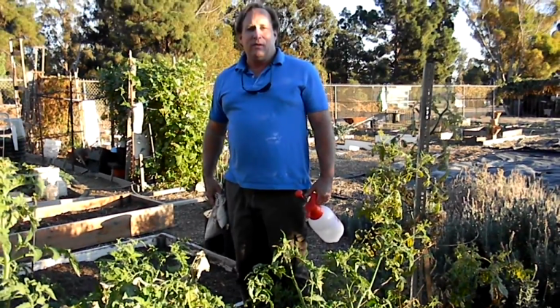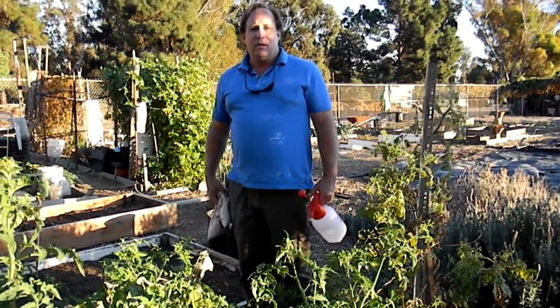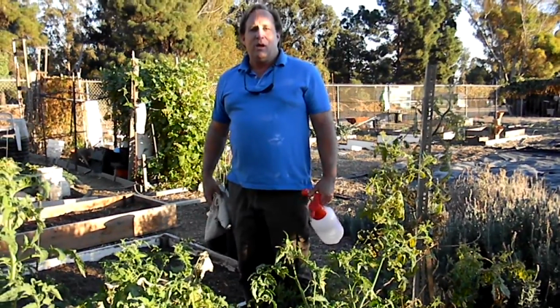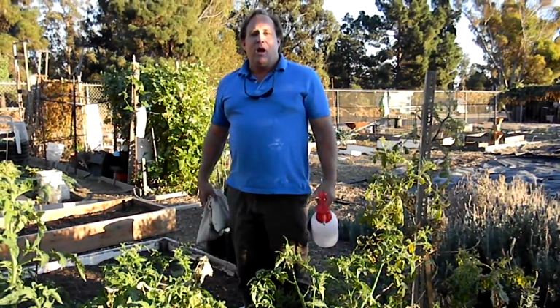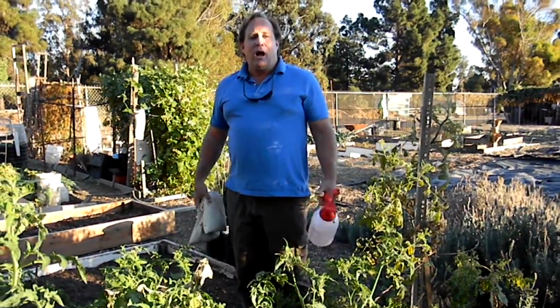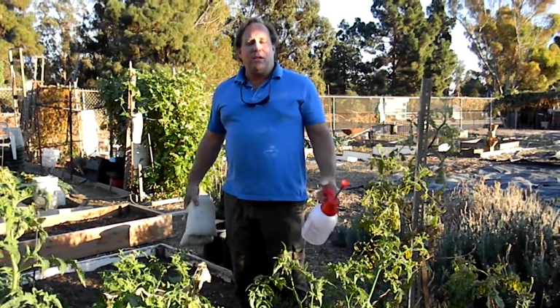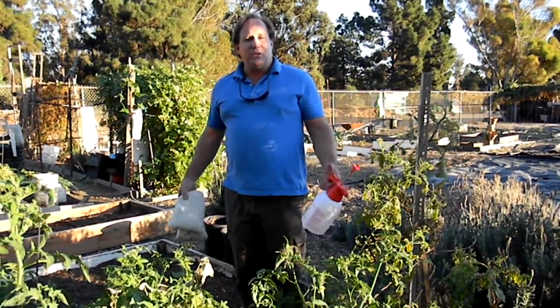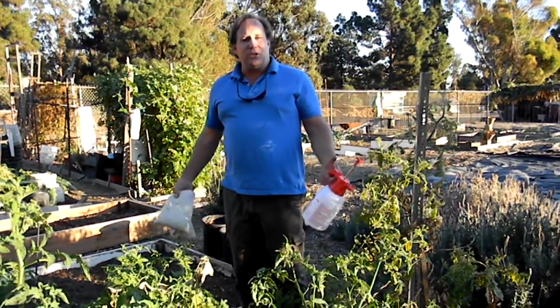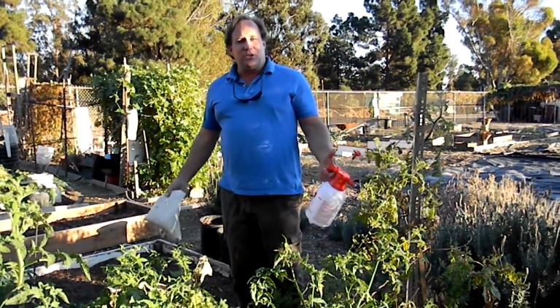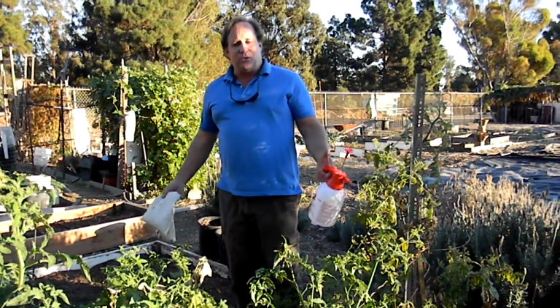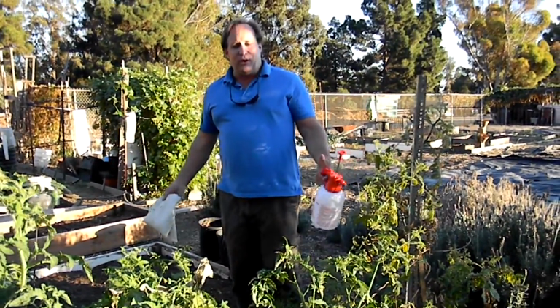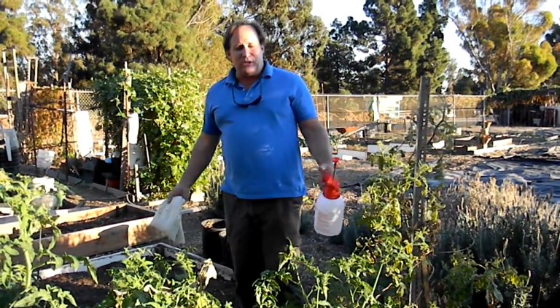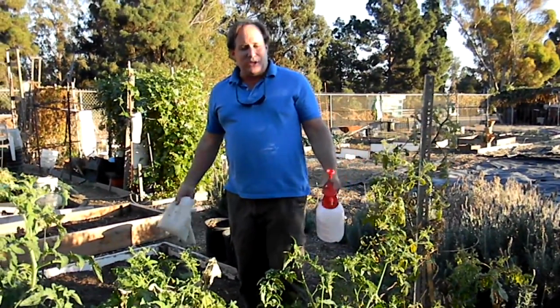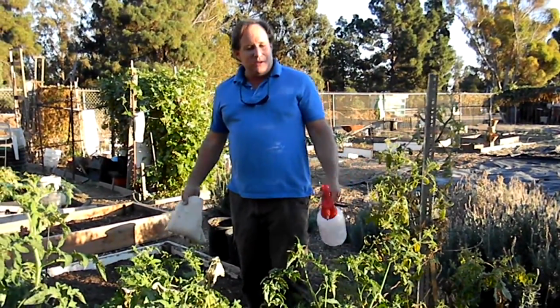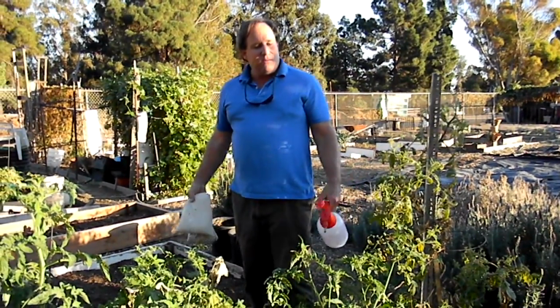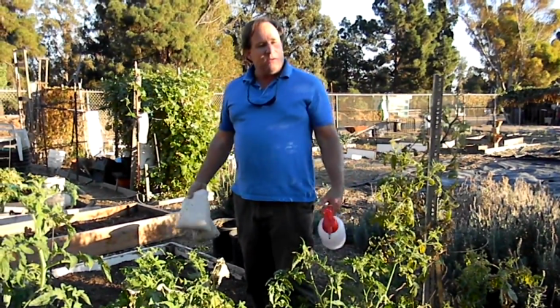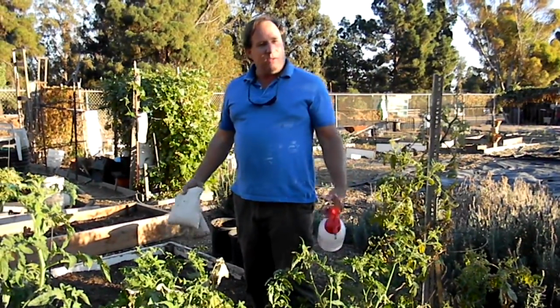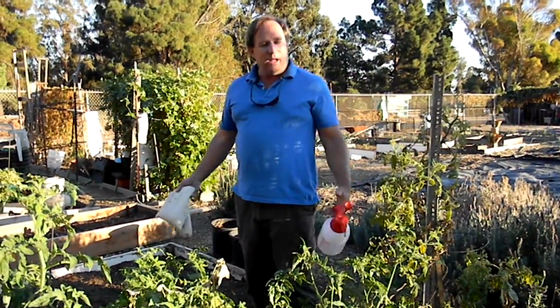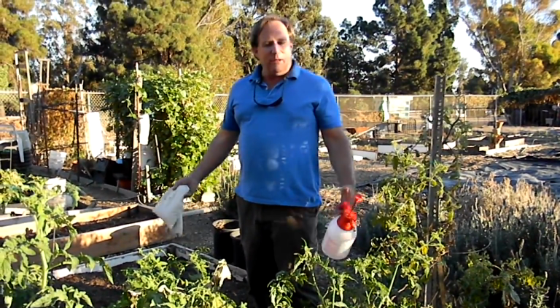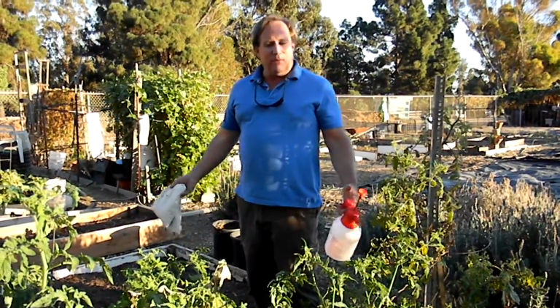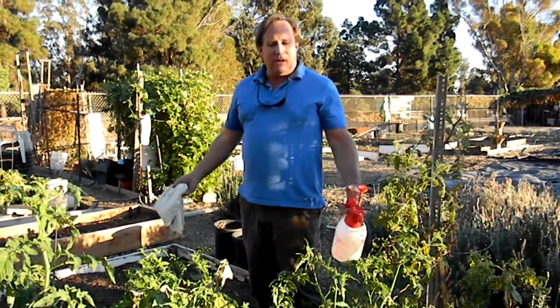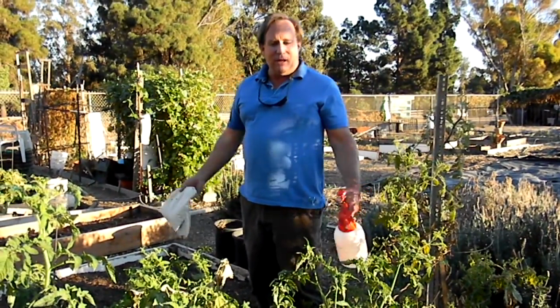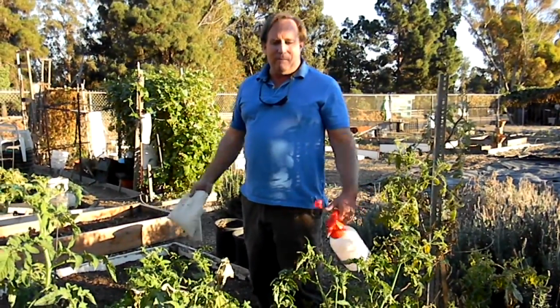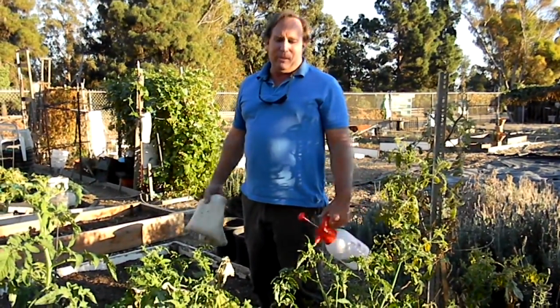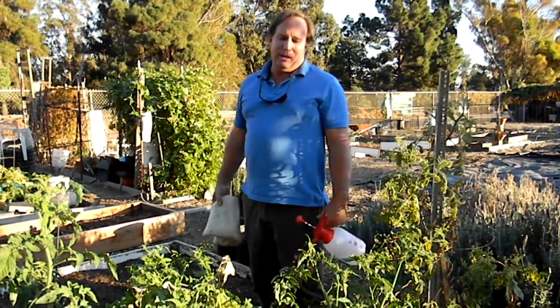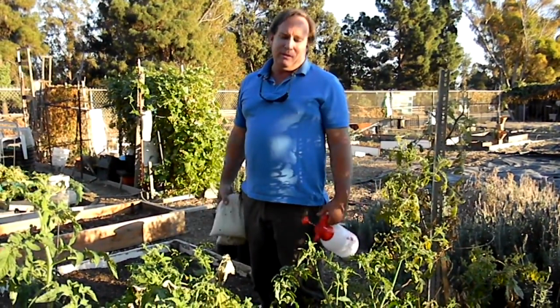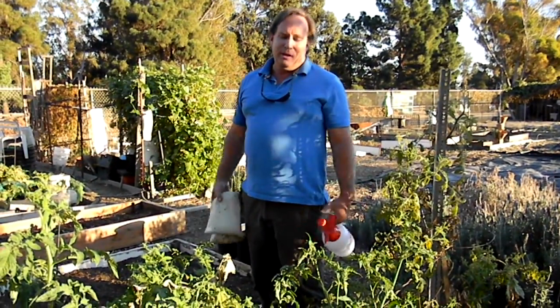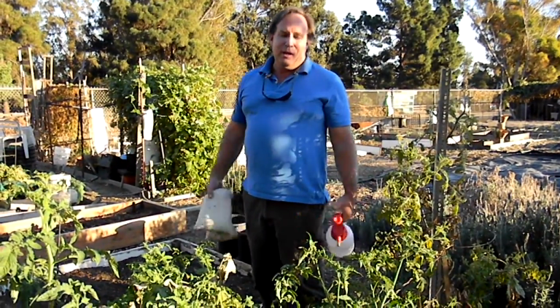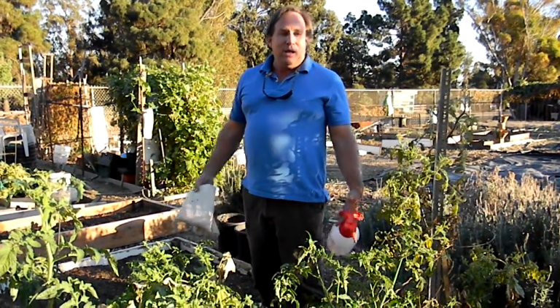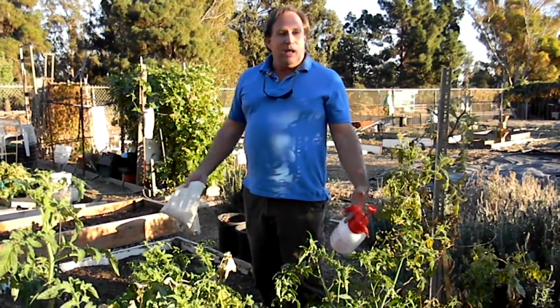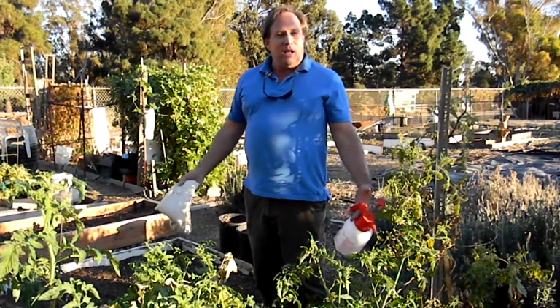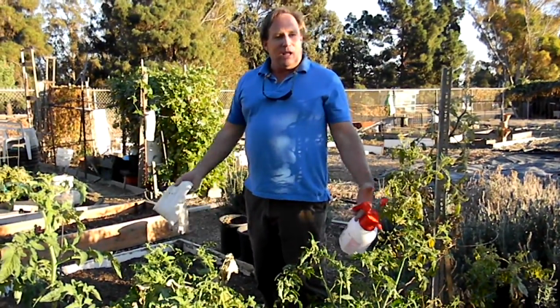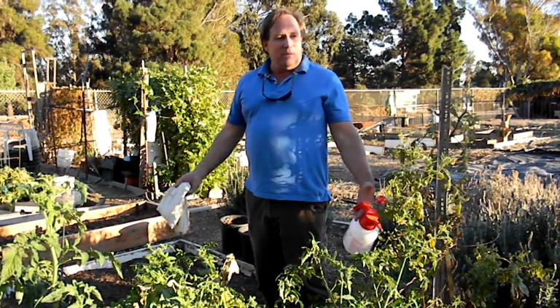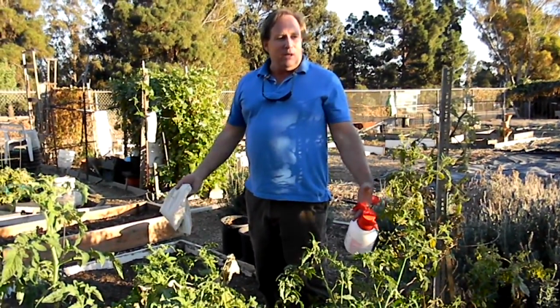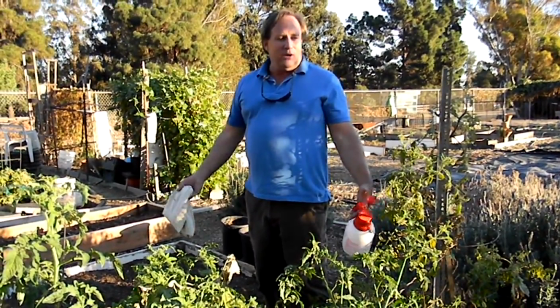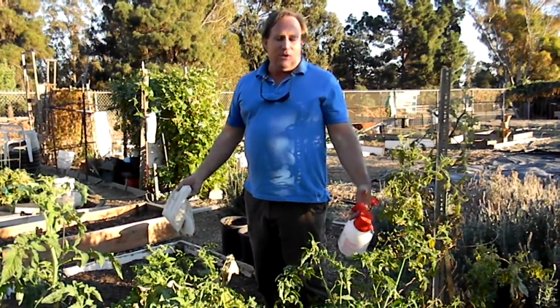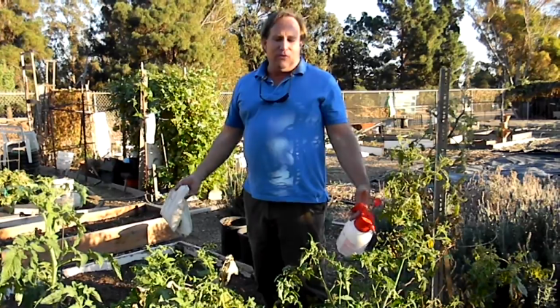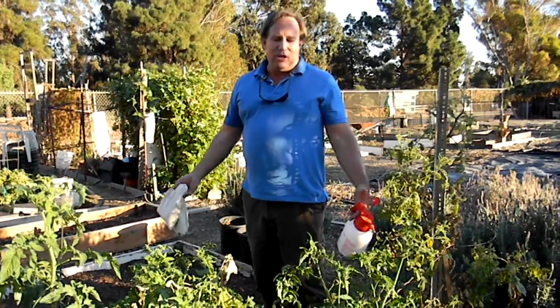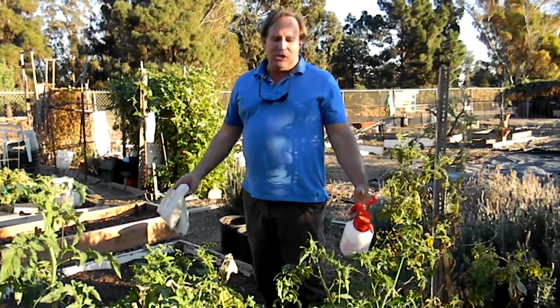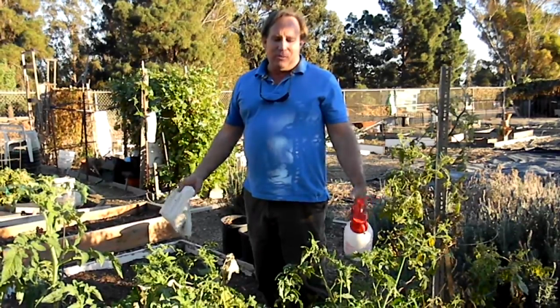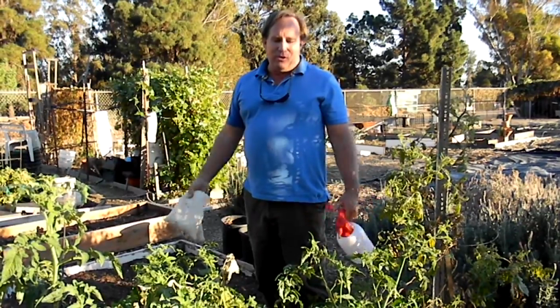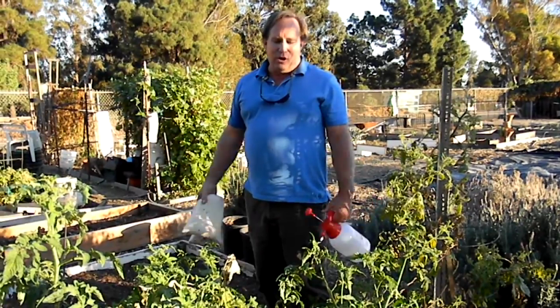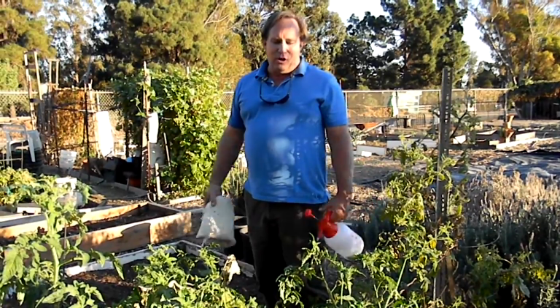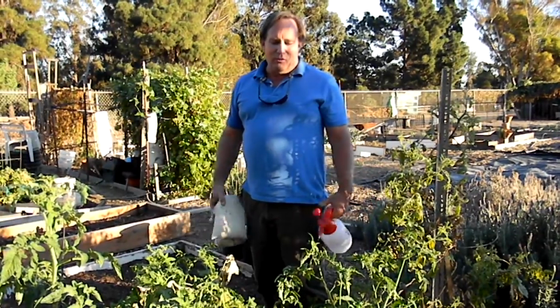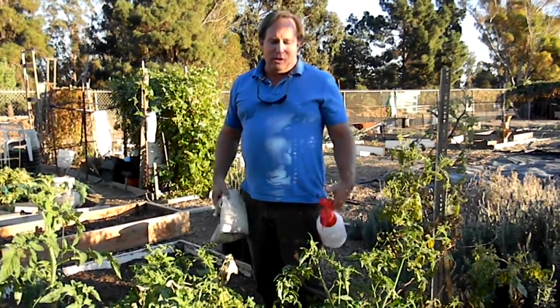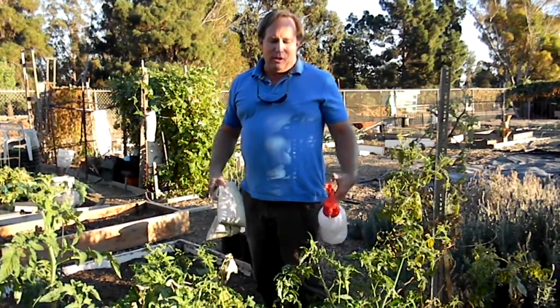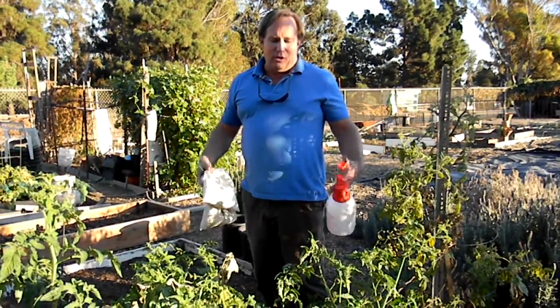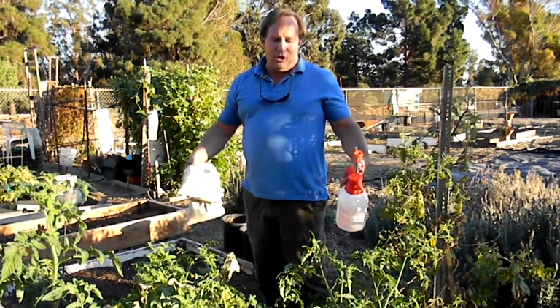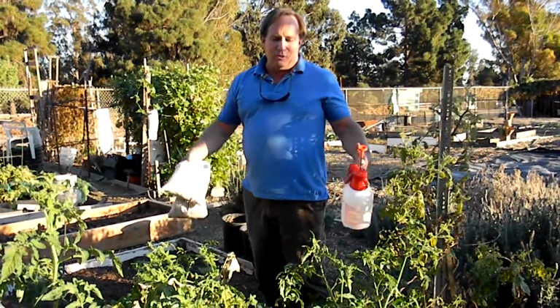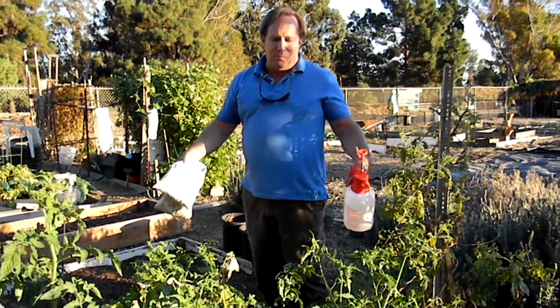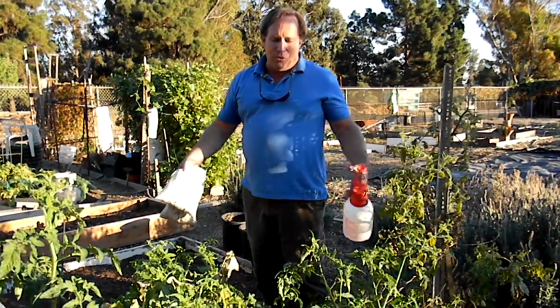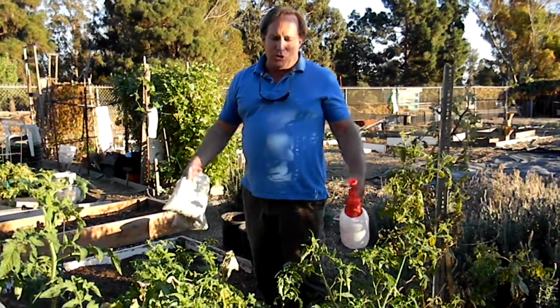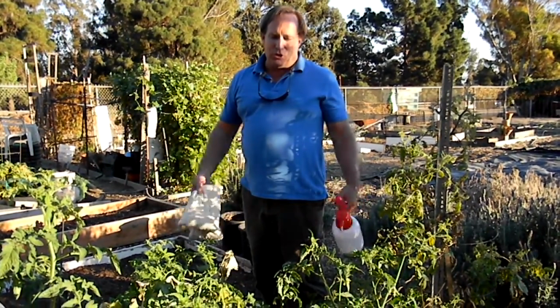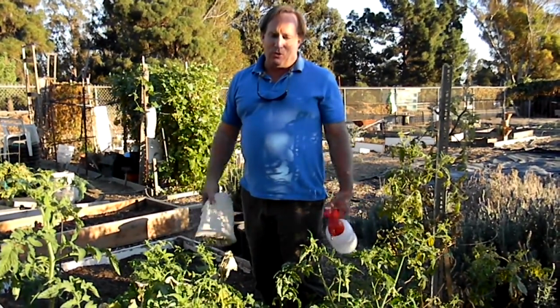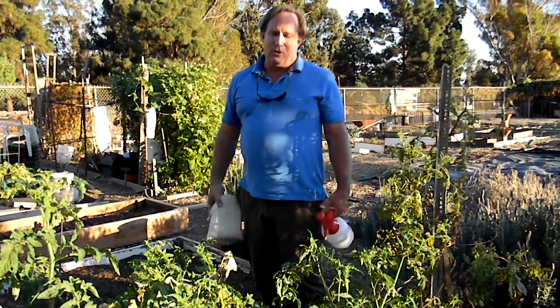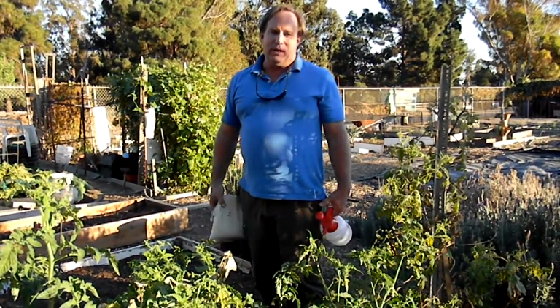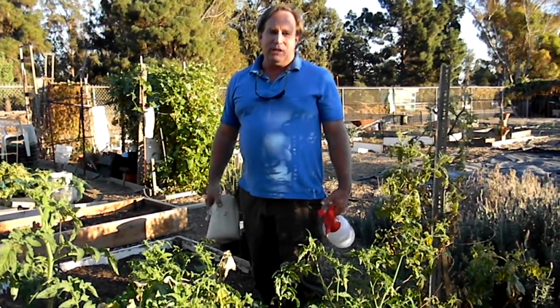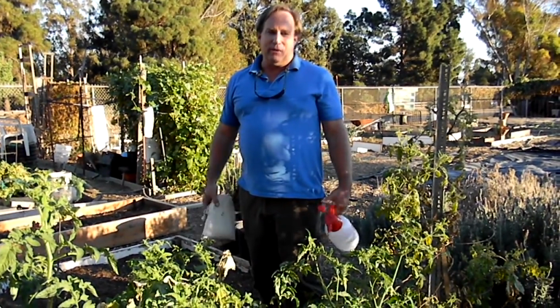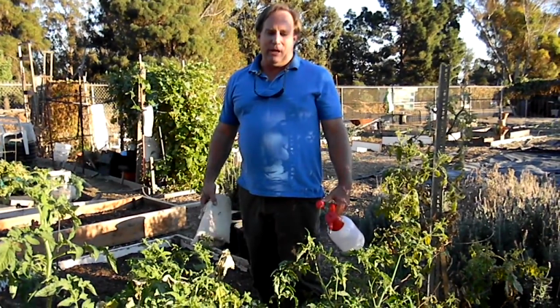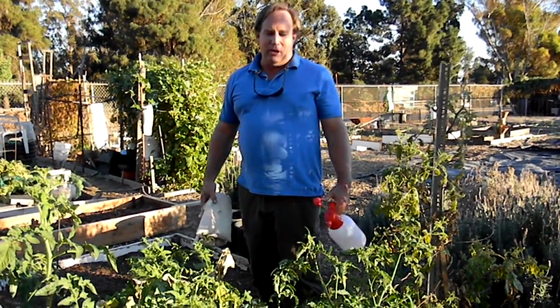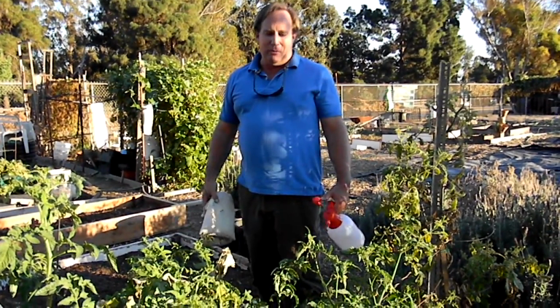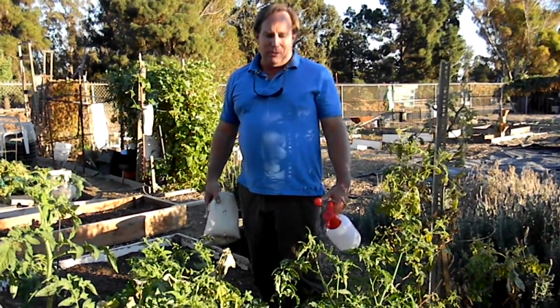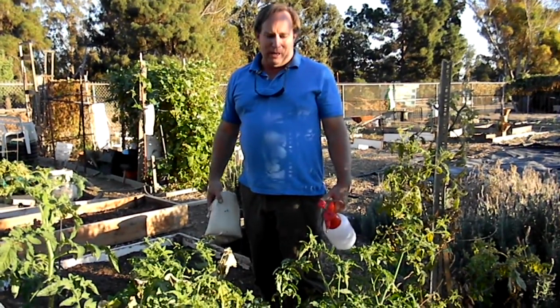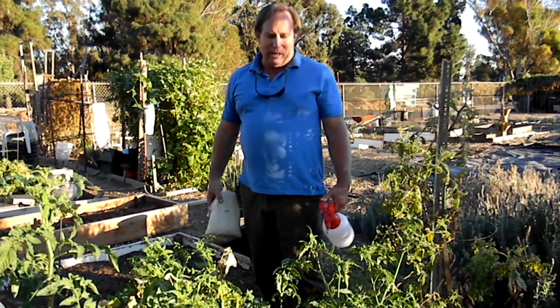Hi, this is Chris, Ladybug Company, and I'm here in a vegetable garden with a large bush-growing tomato plant.